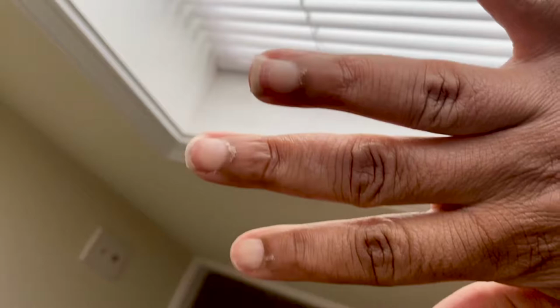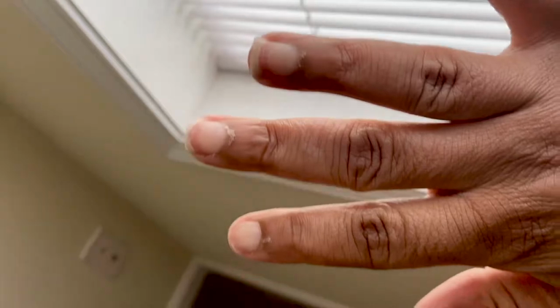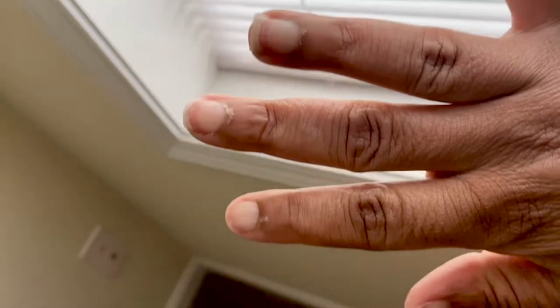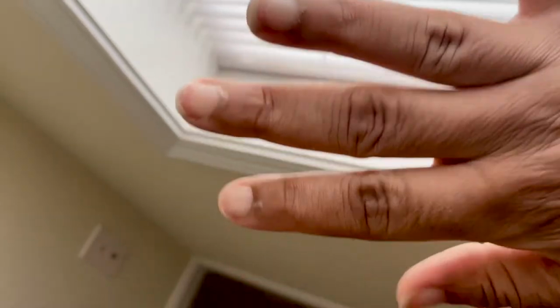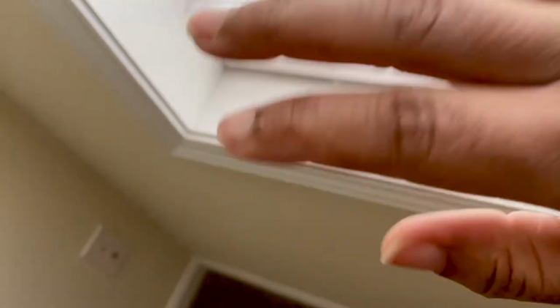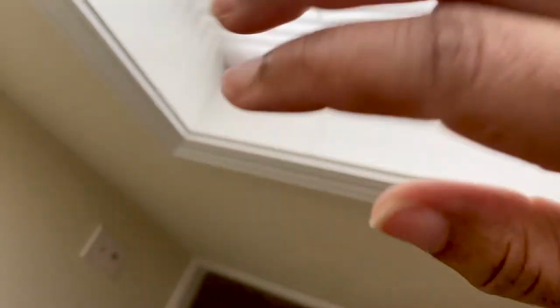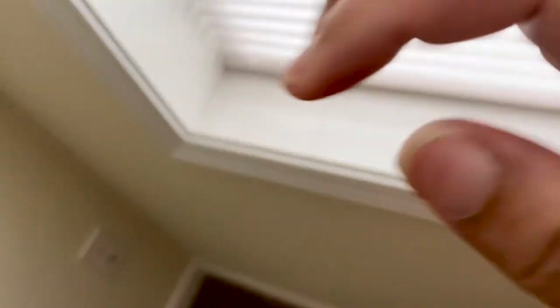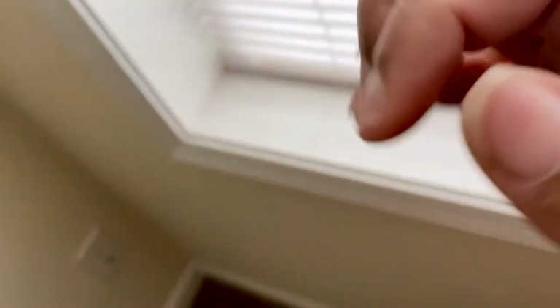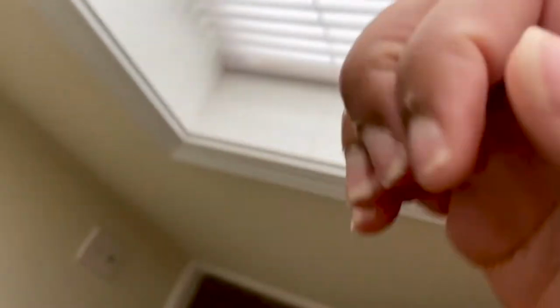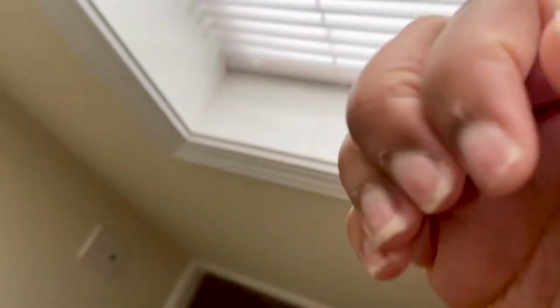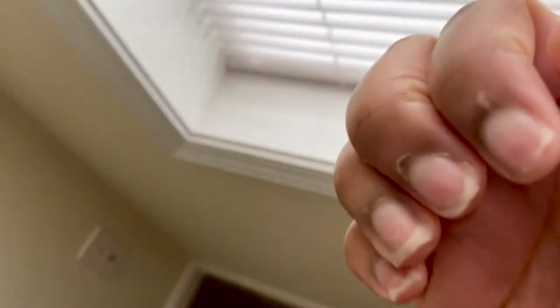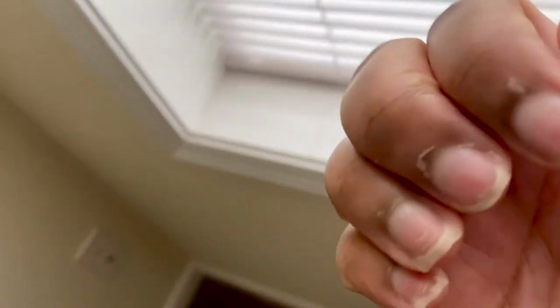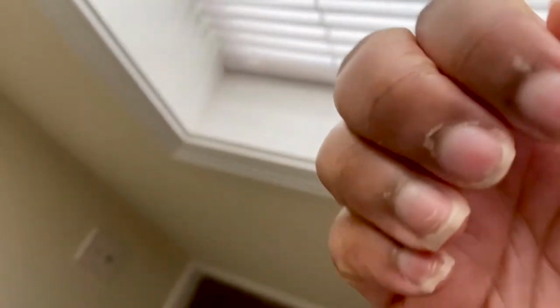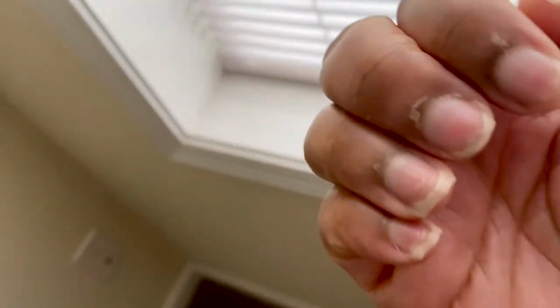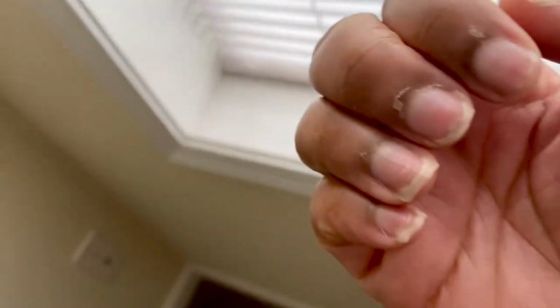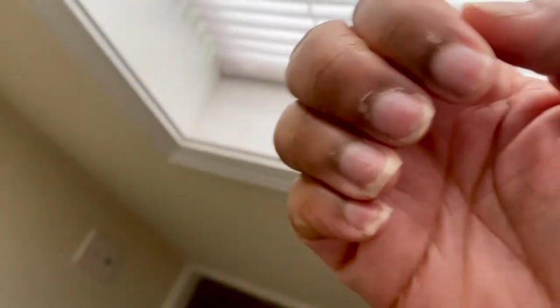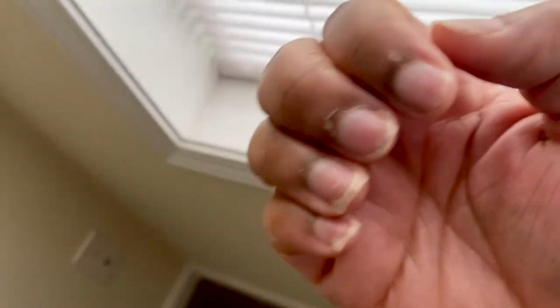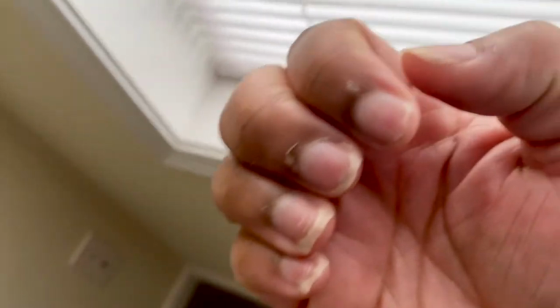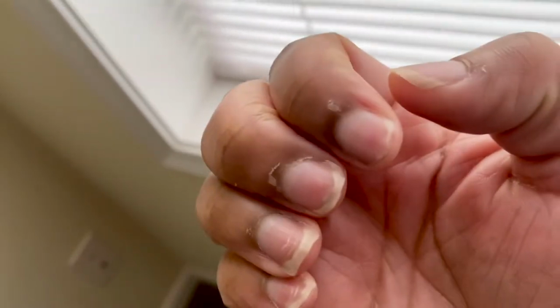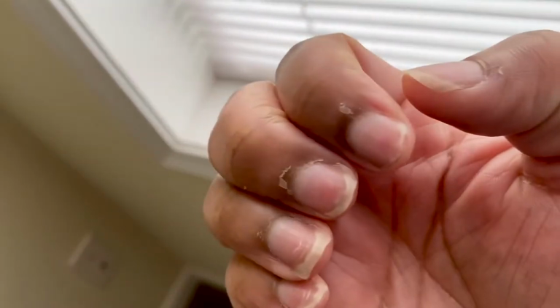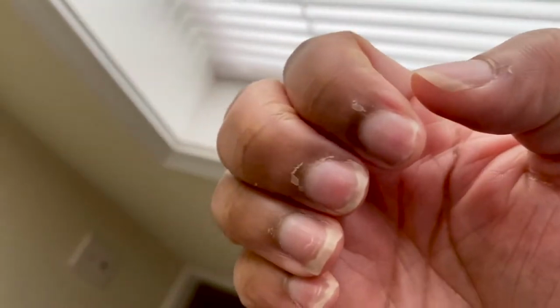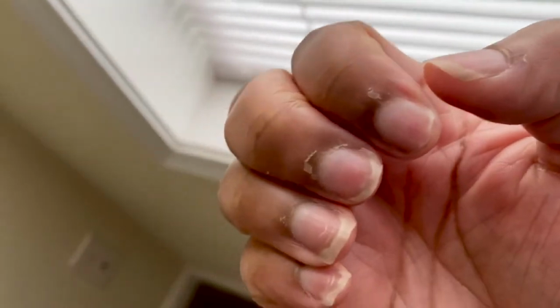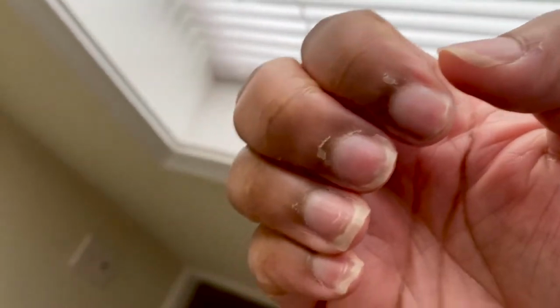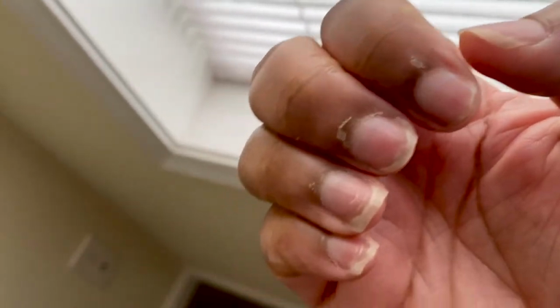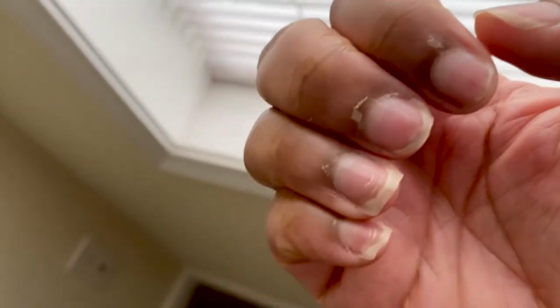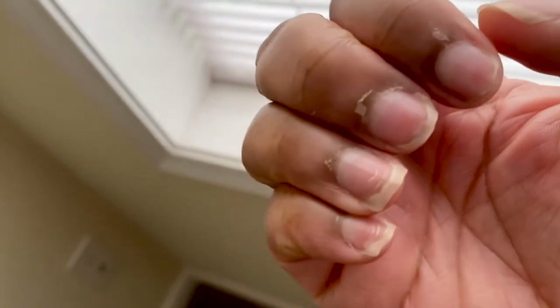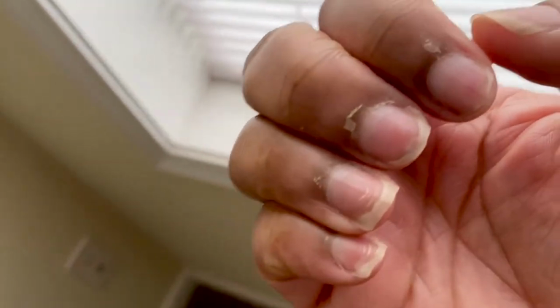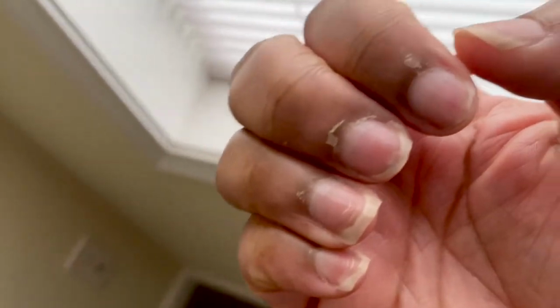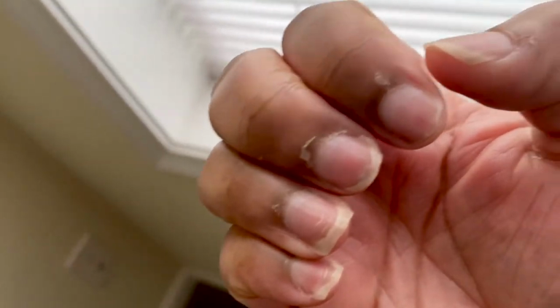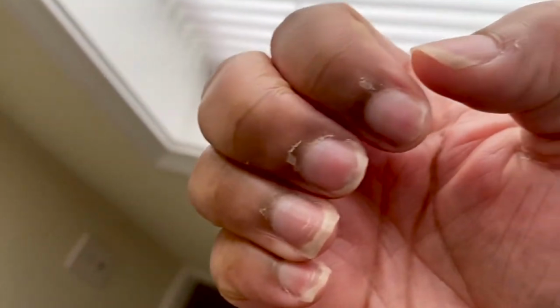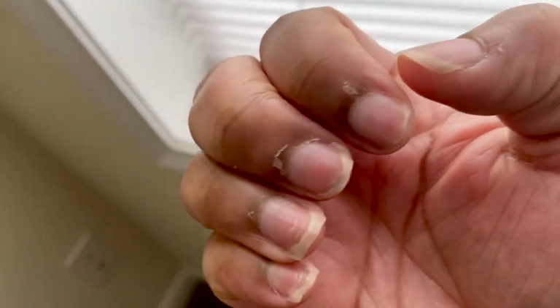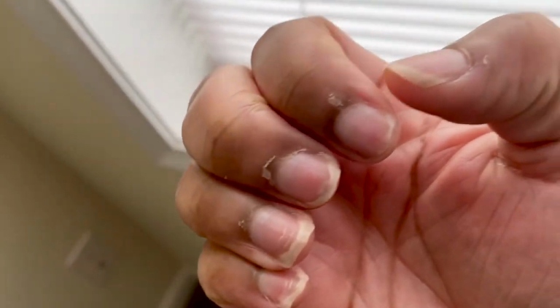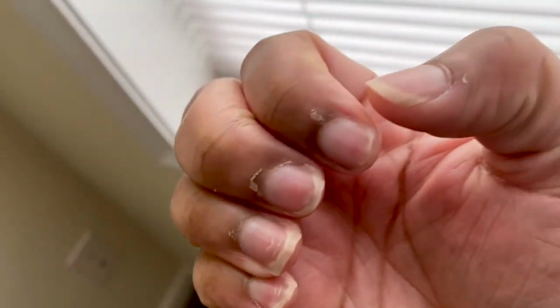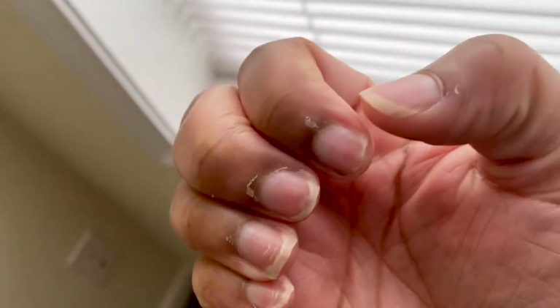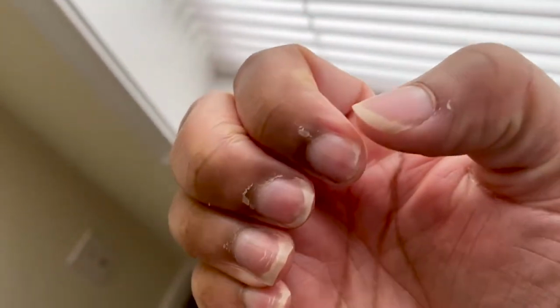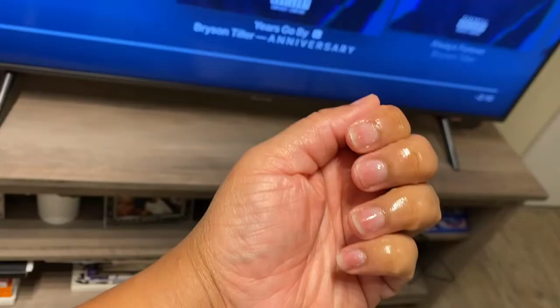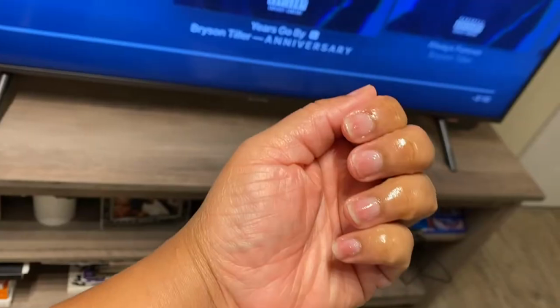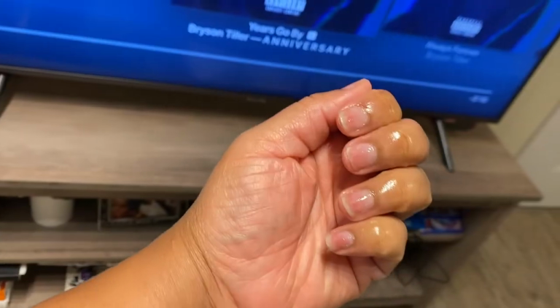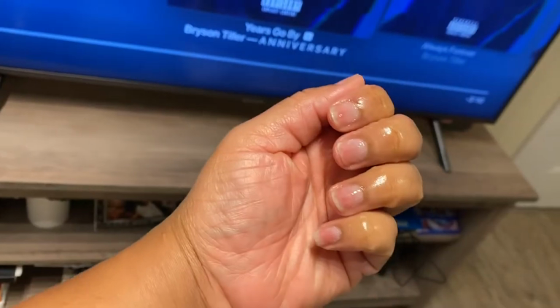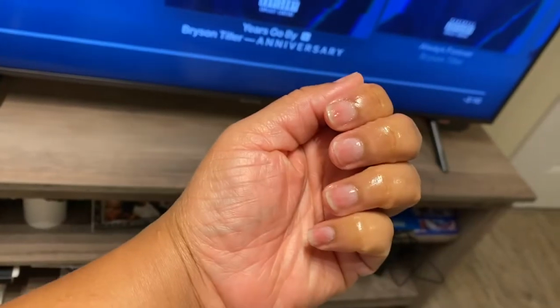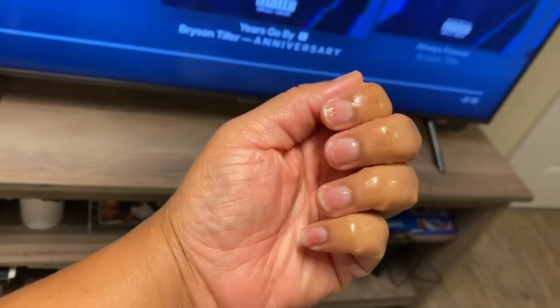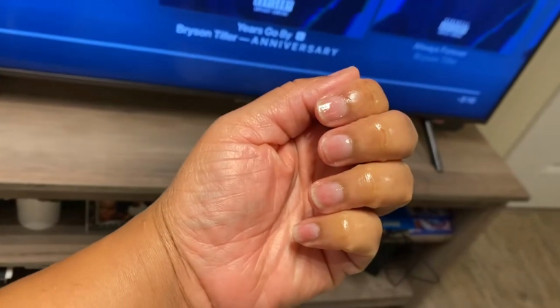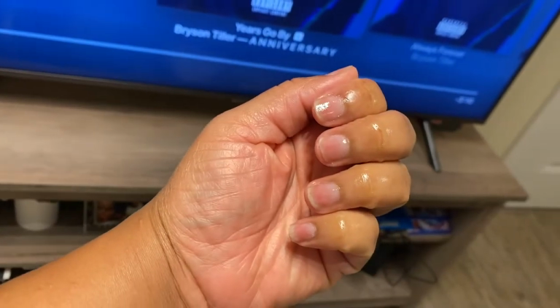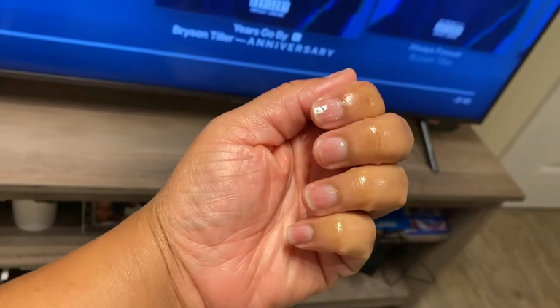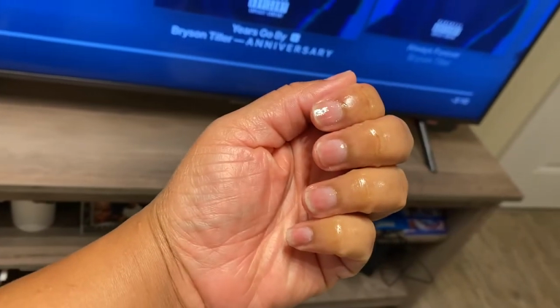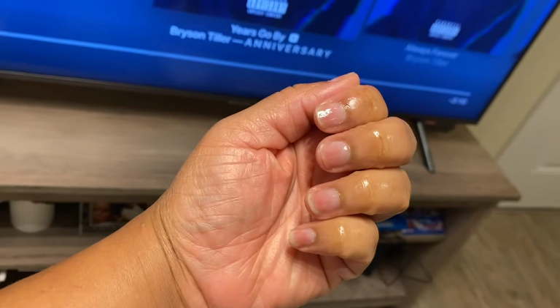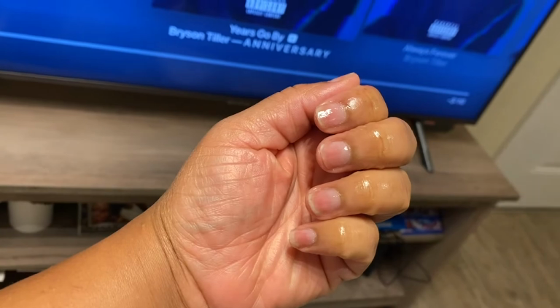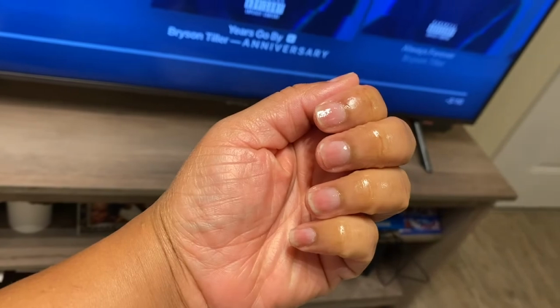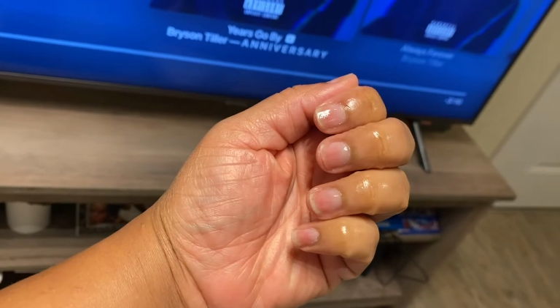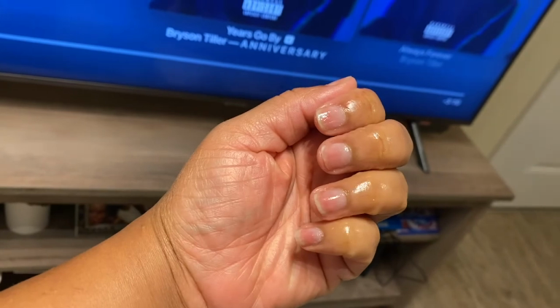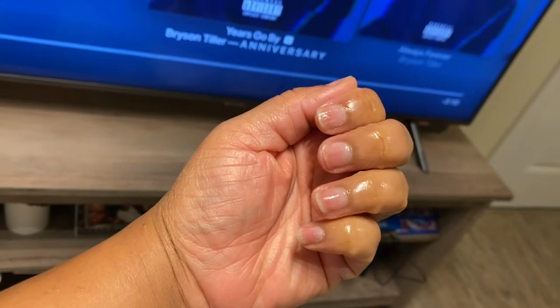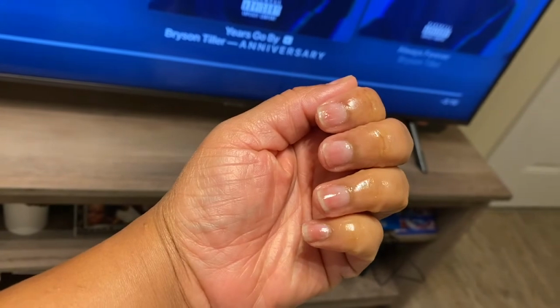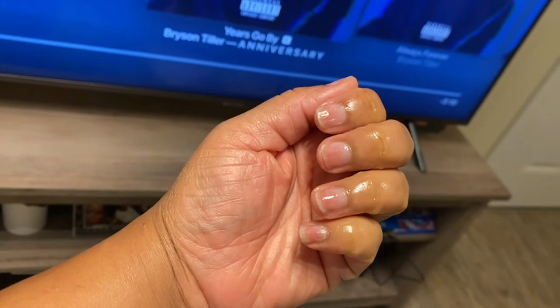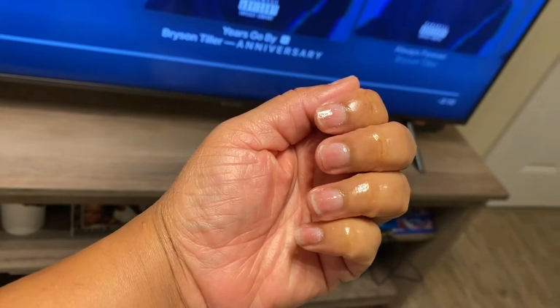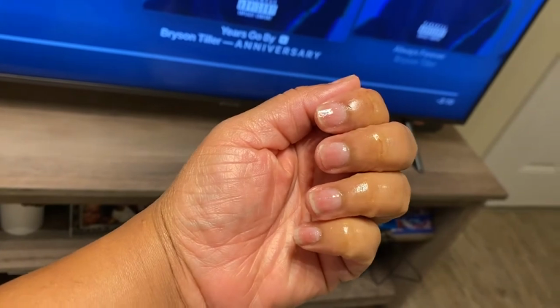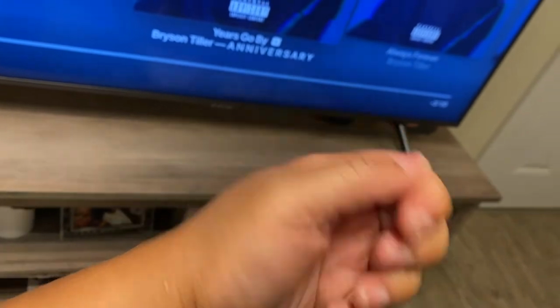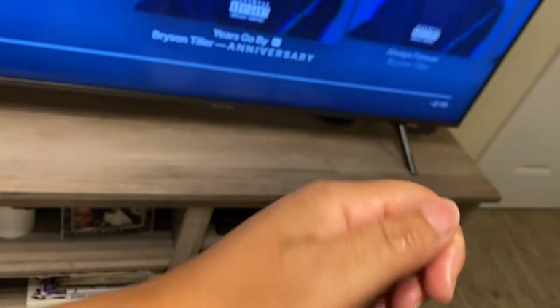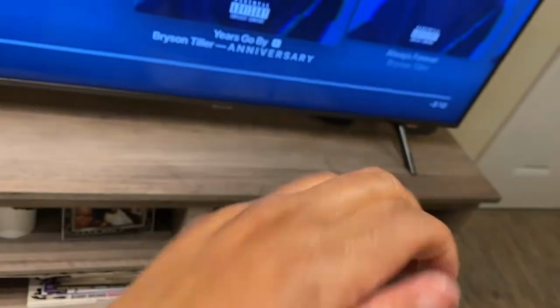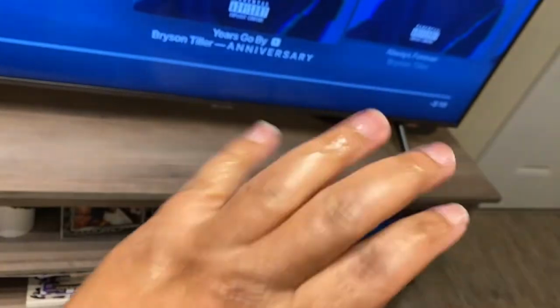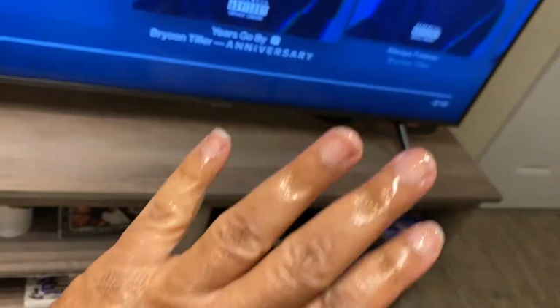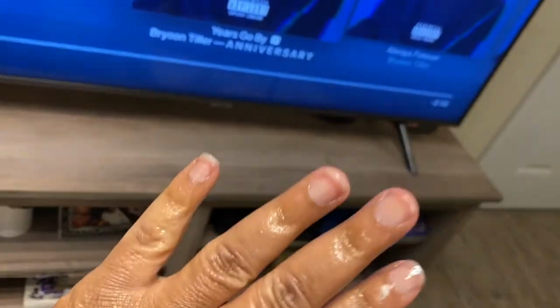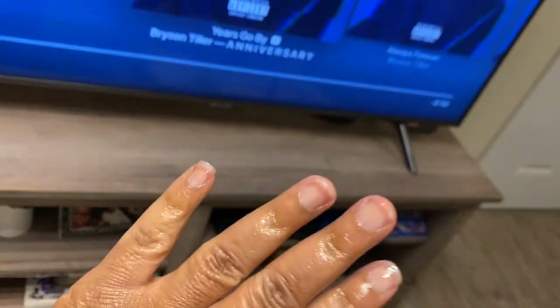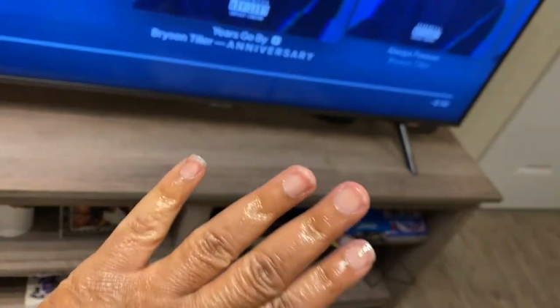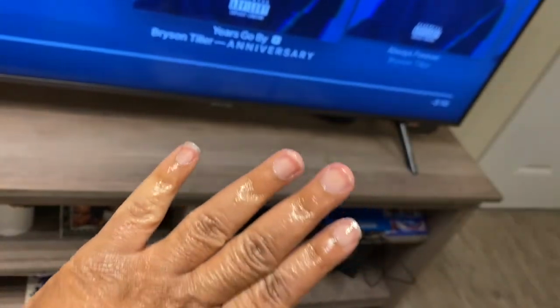Hey babes, it's Kiara Jay and today I'm showing you how I transform my nails with my at-home manicure routine.